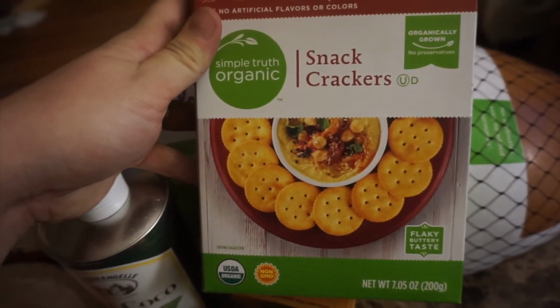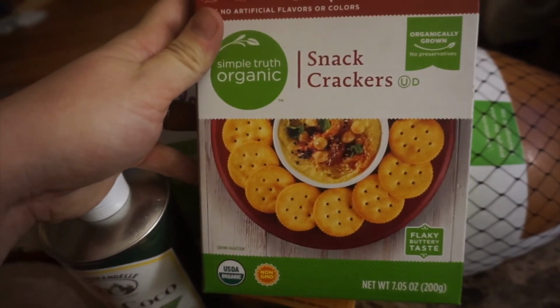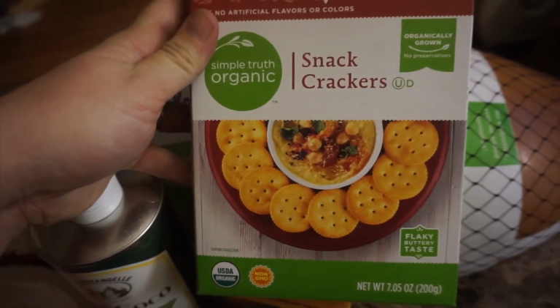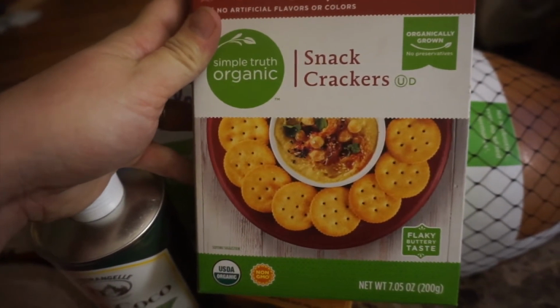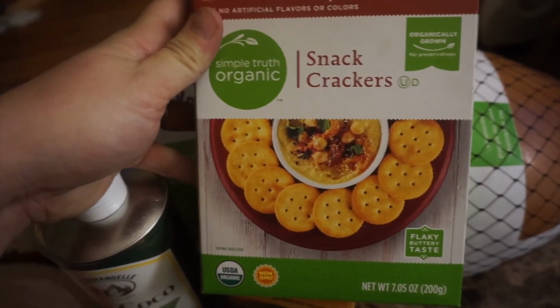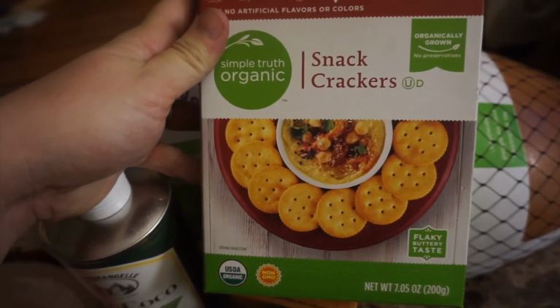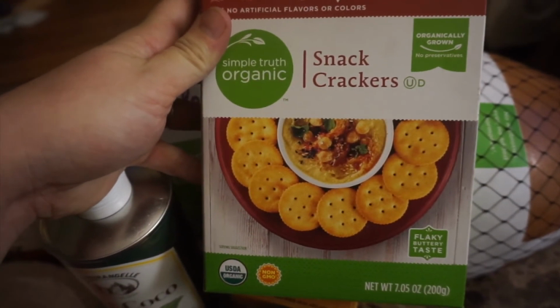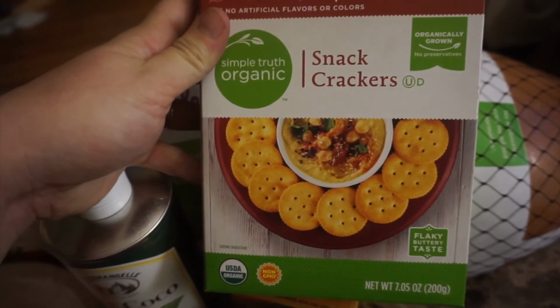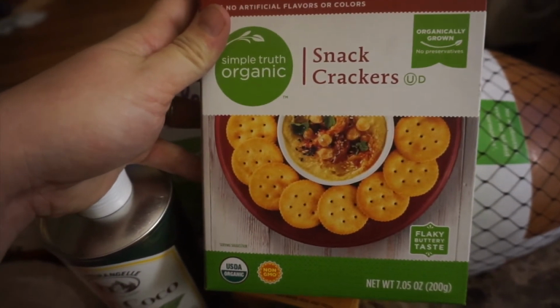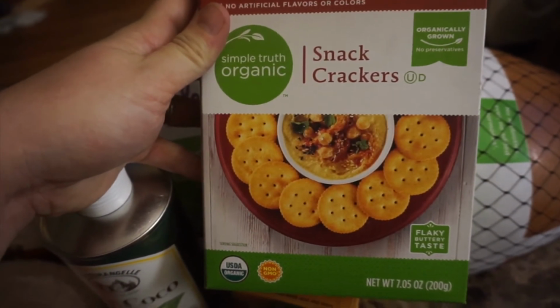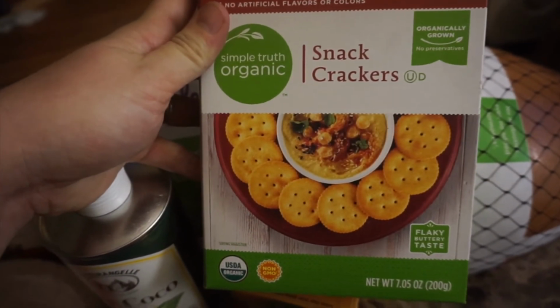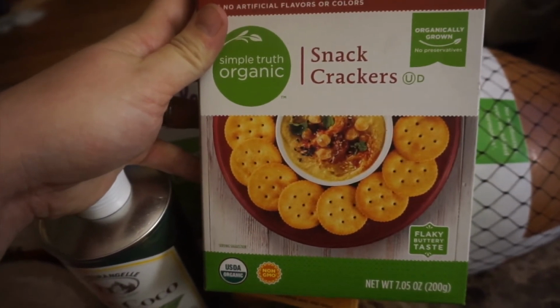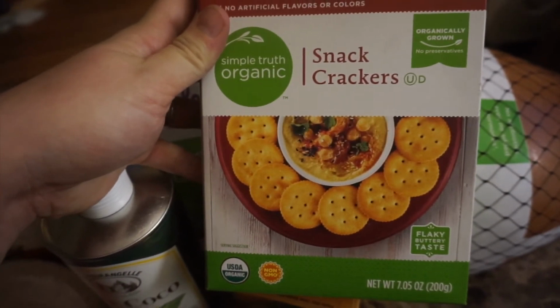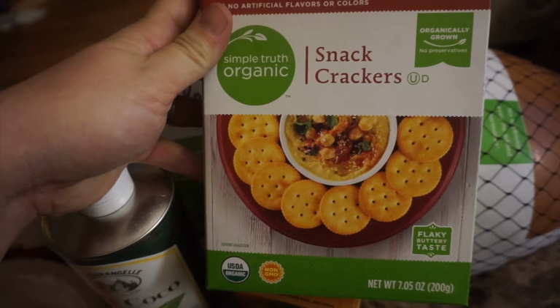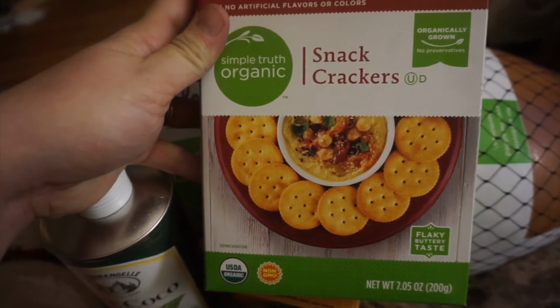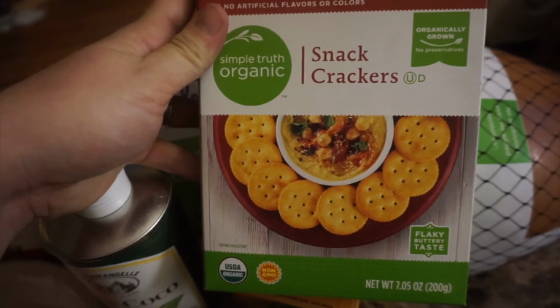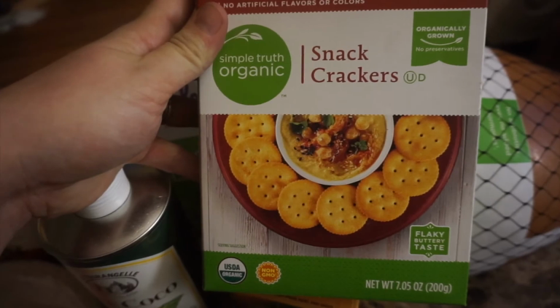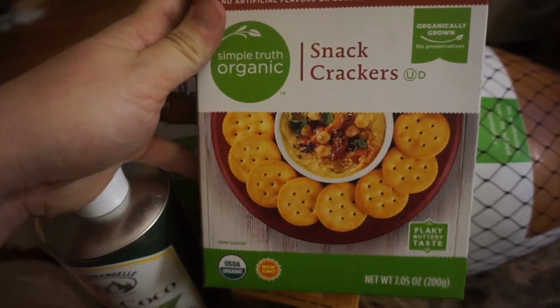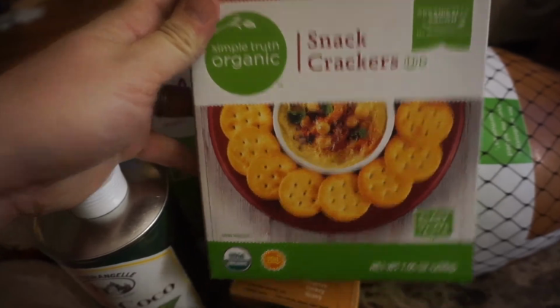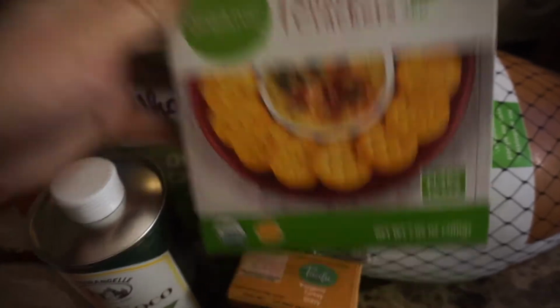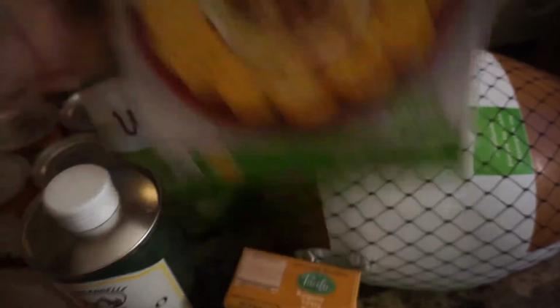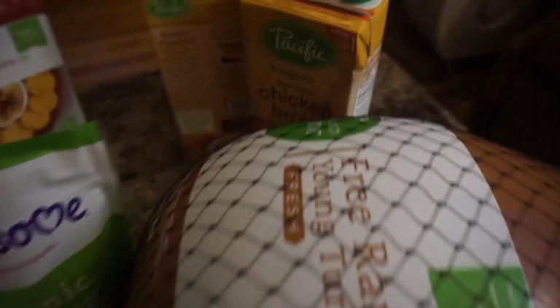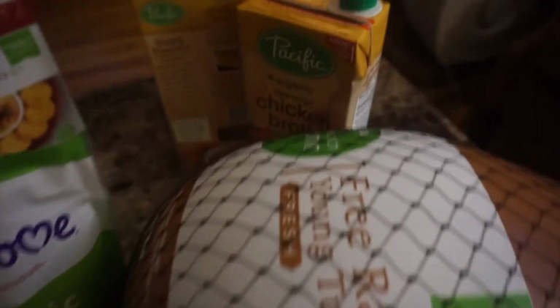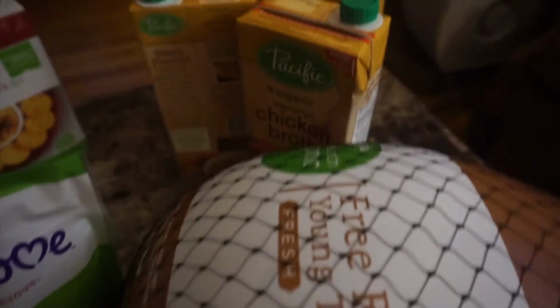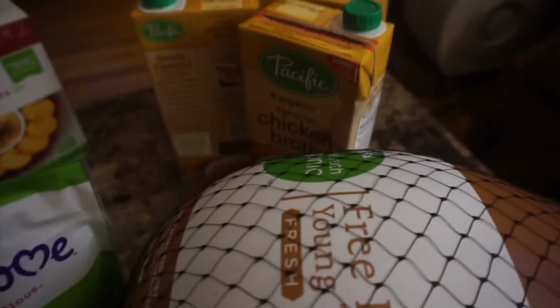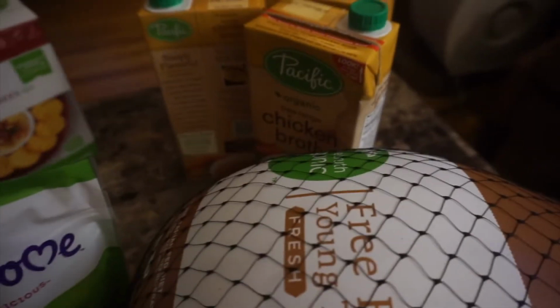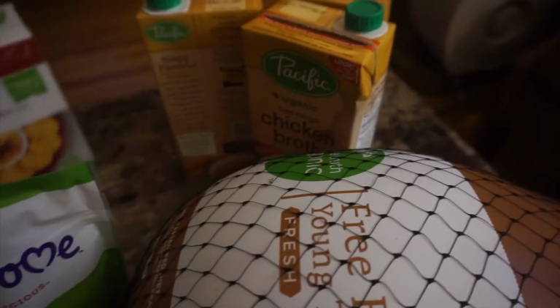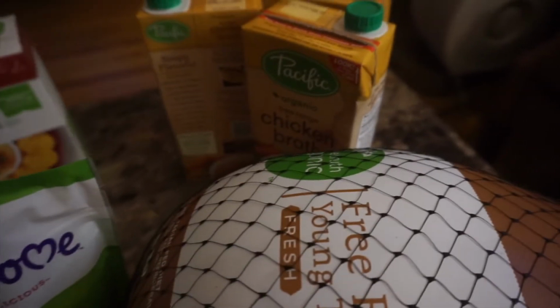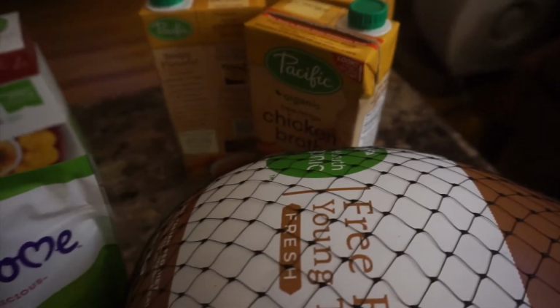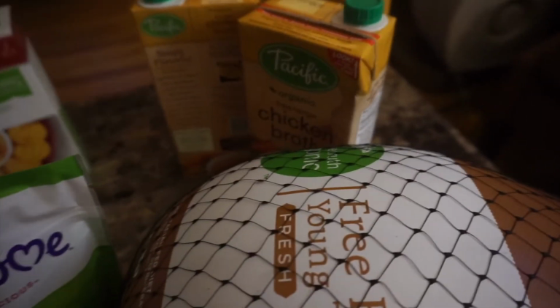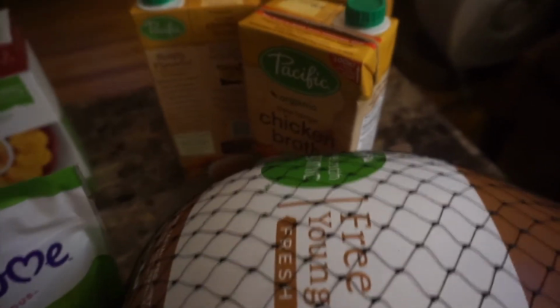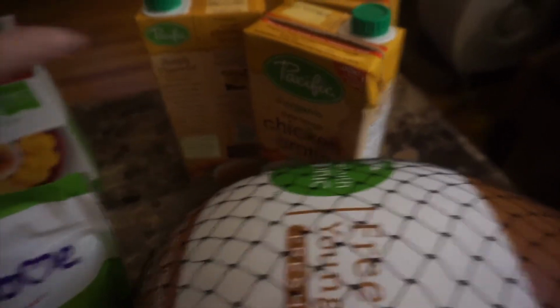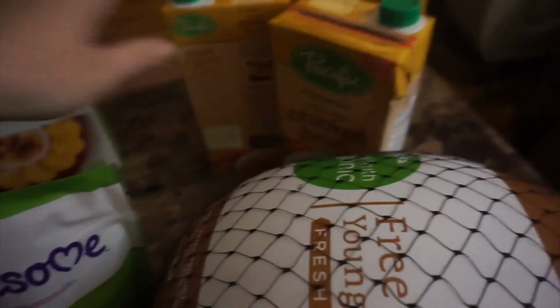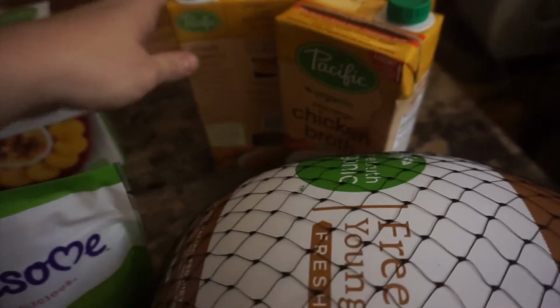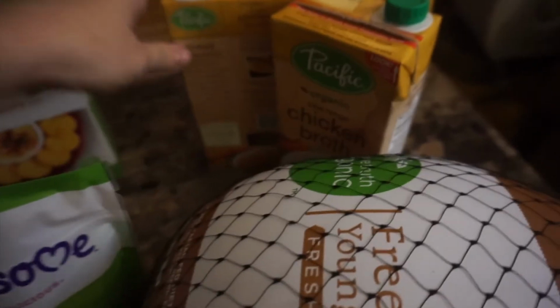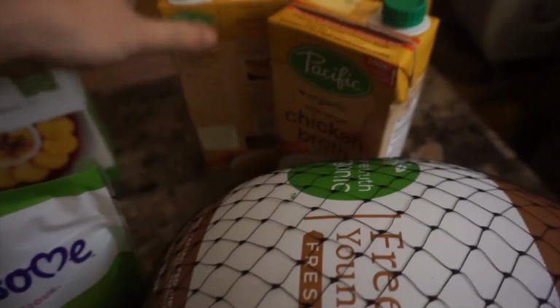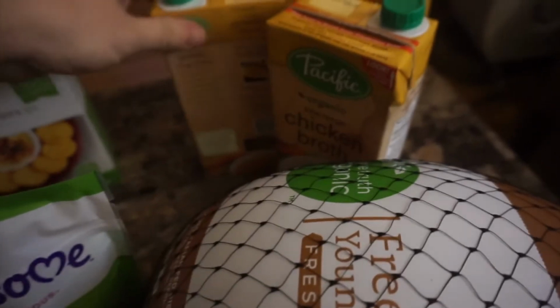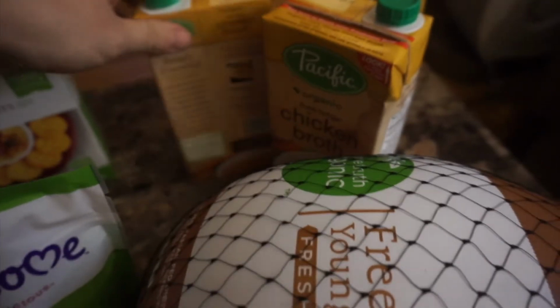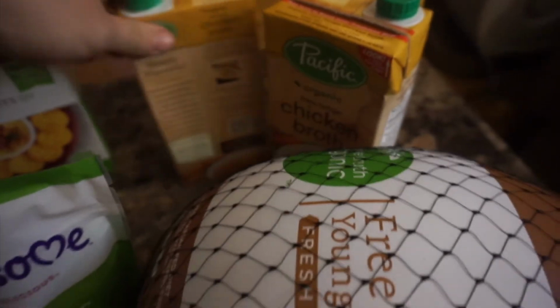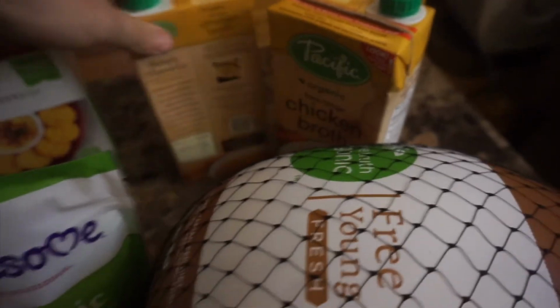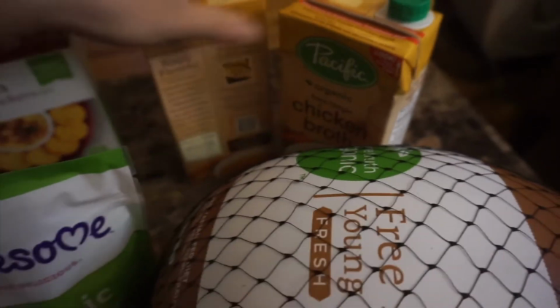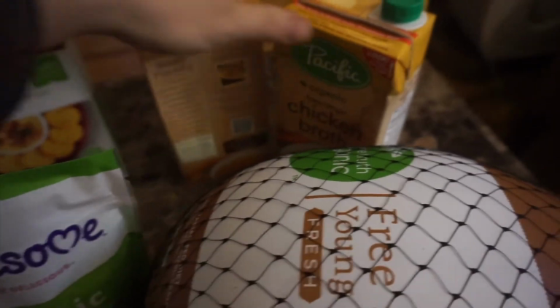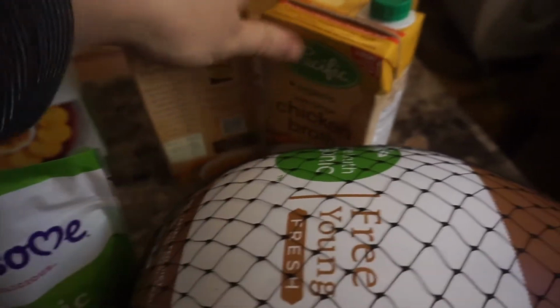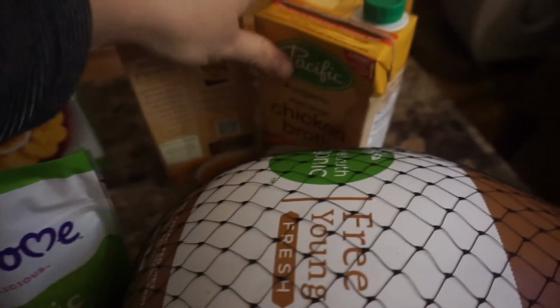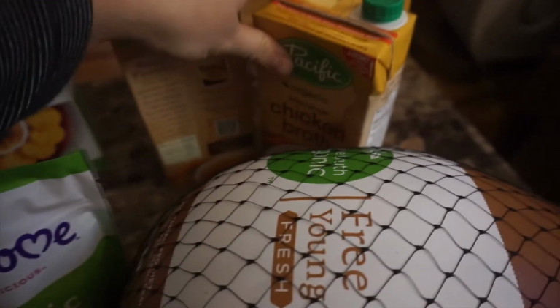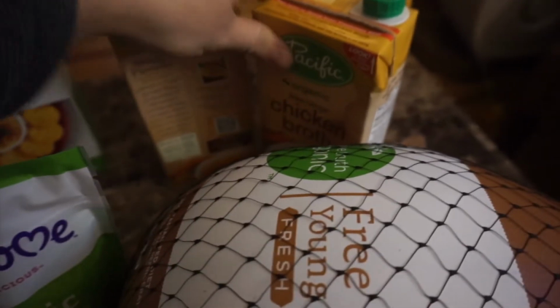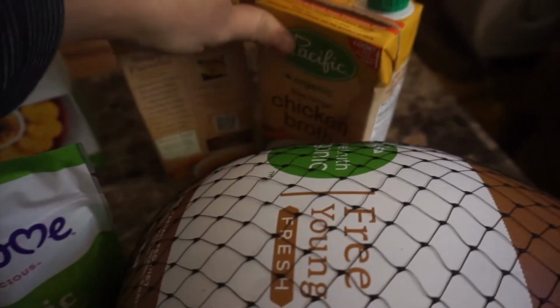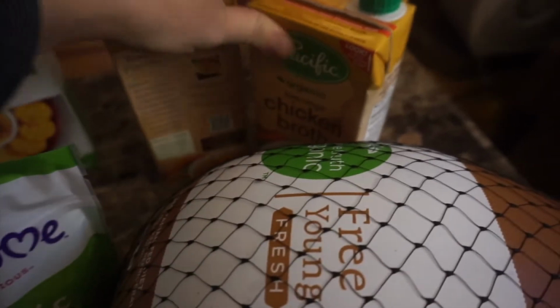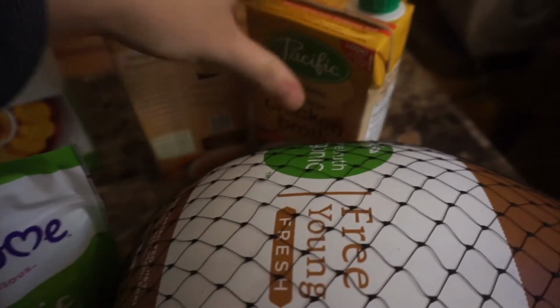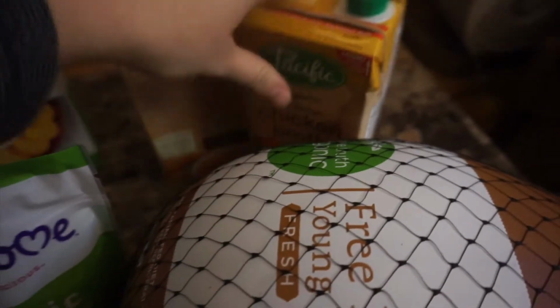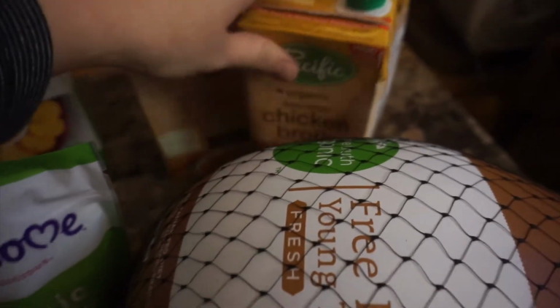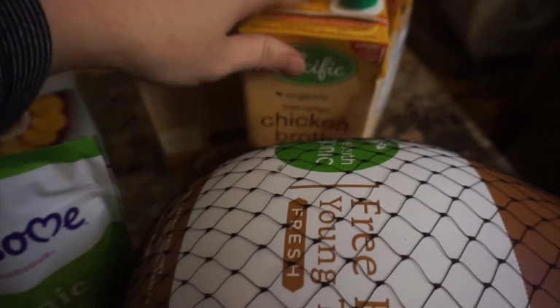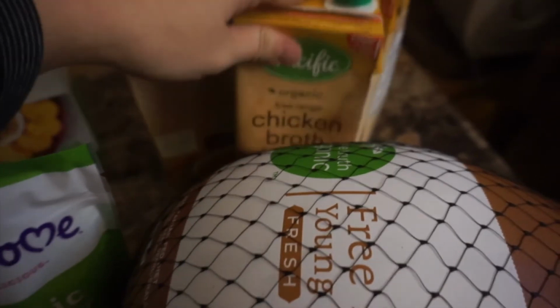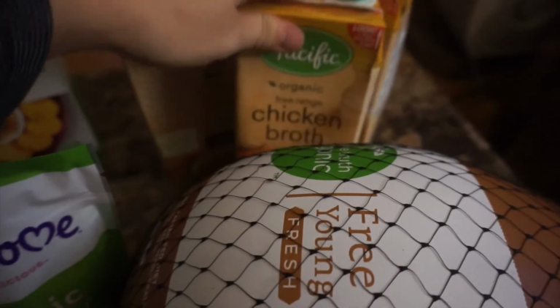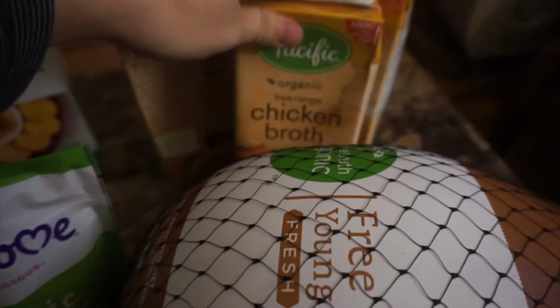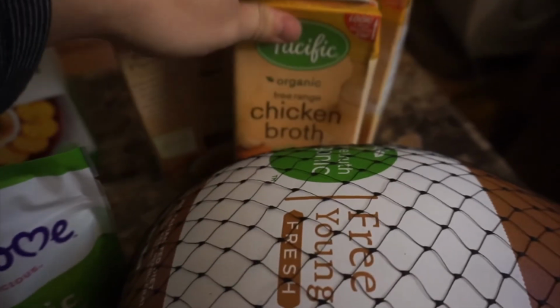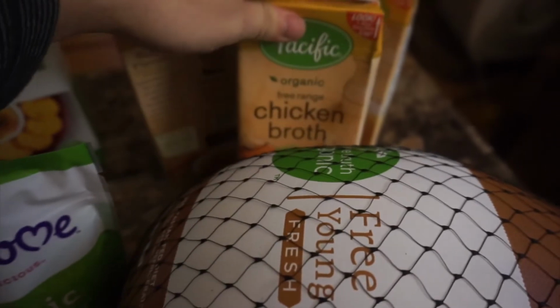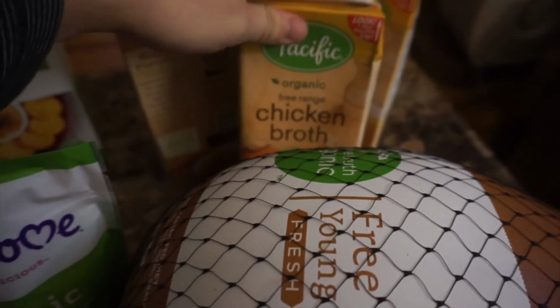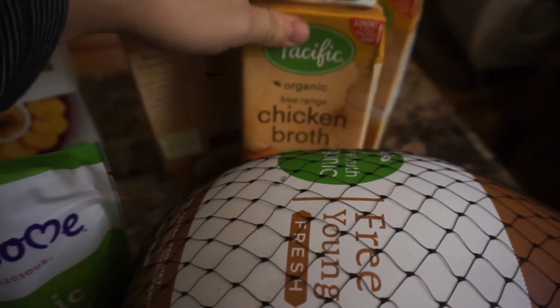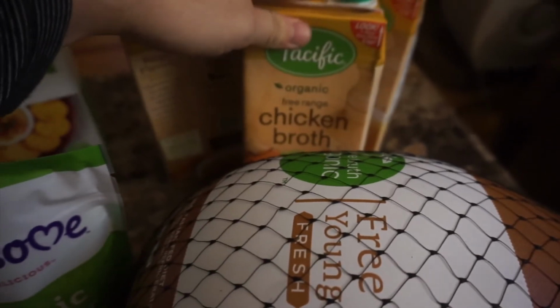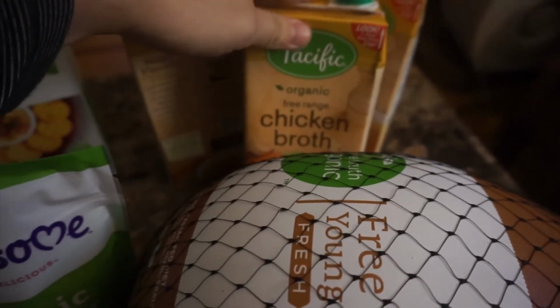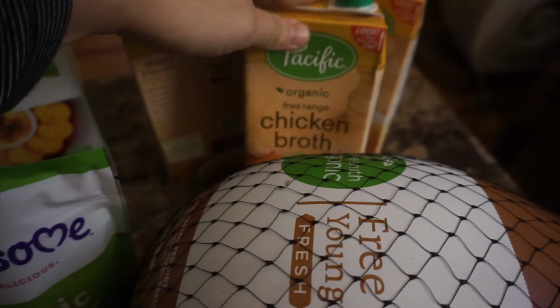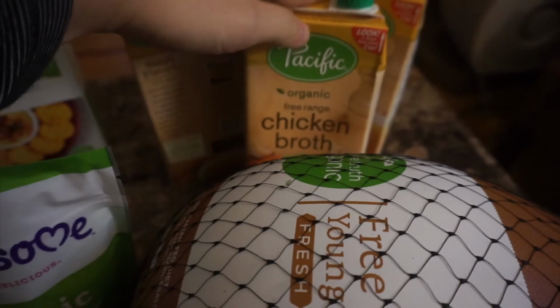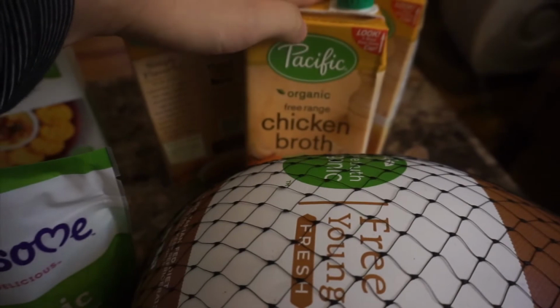I got some organic snack crackers and these will go with one of the dips that we're making. I also got three things of organic chicken broth, and that will be for the stuffing.